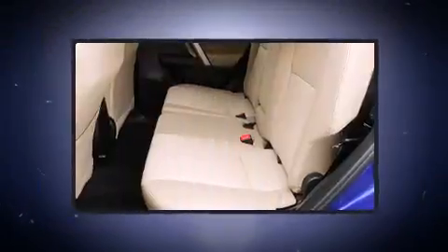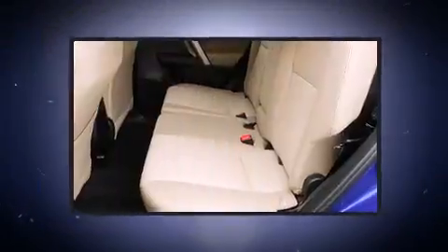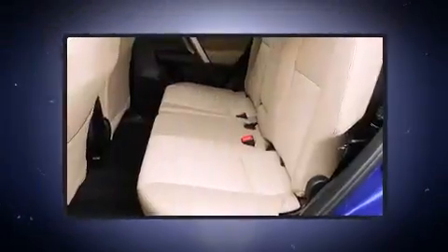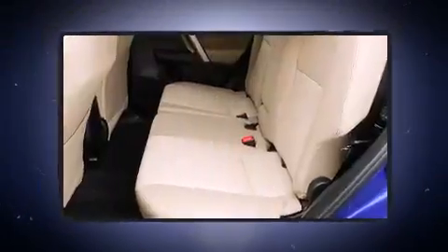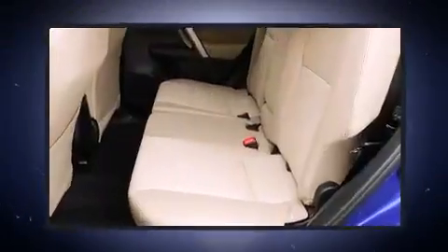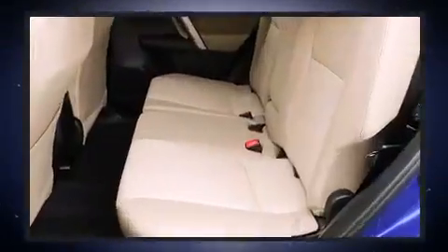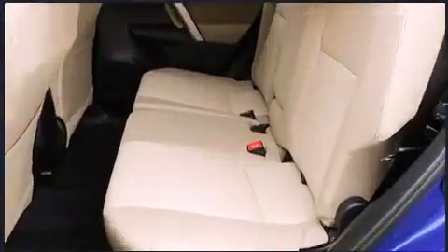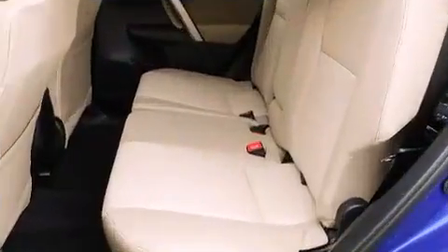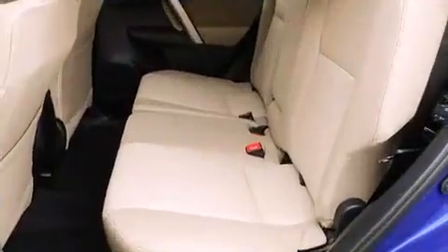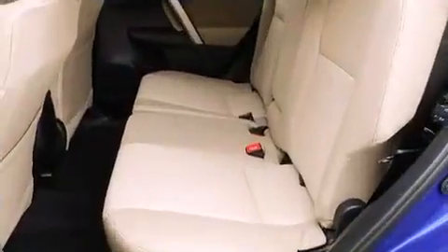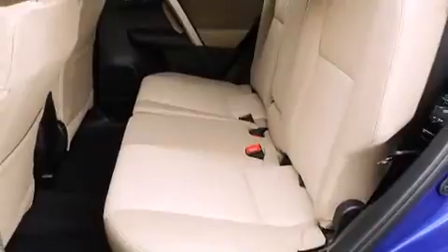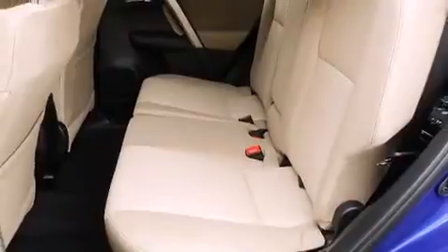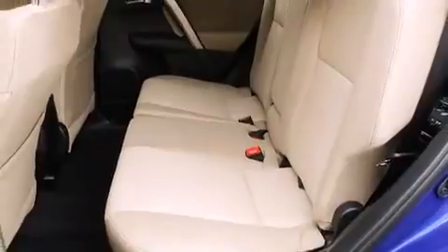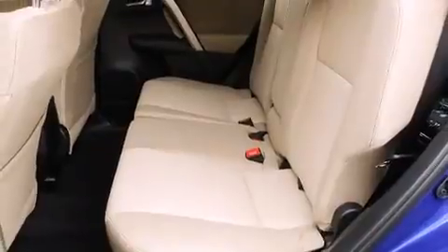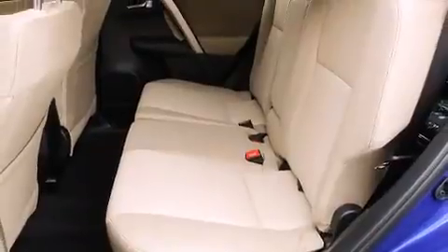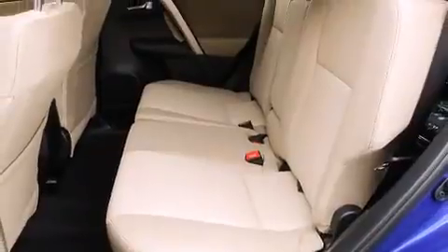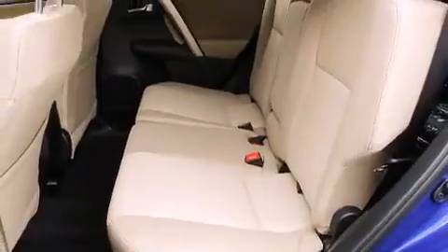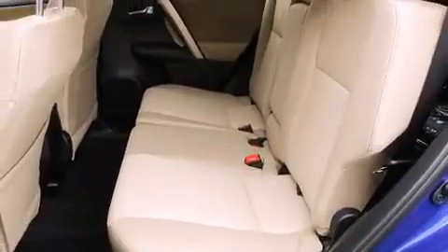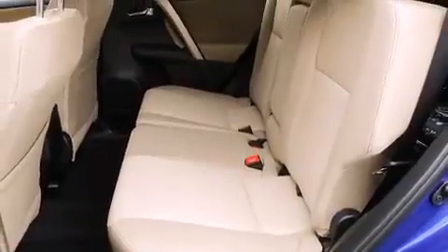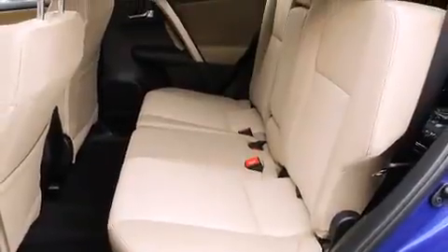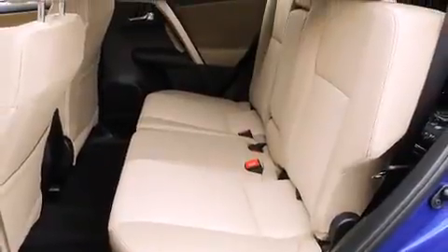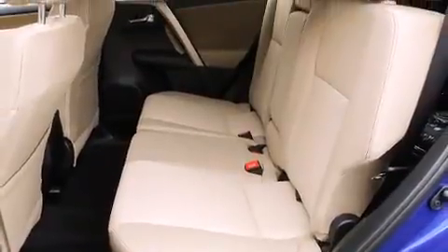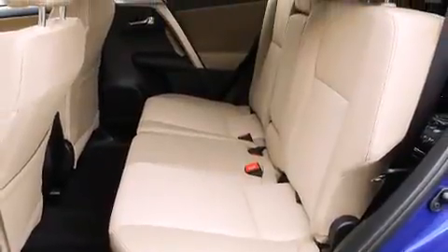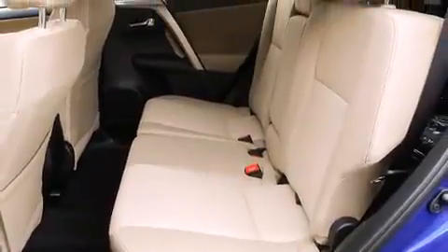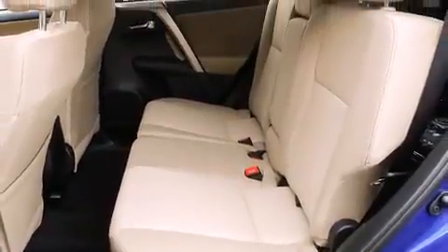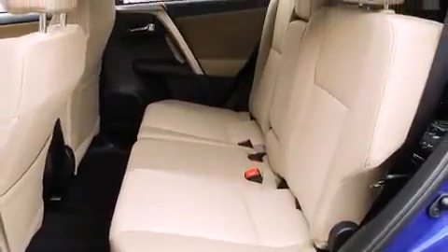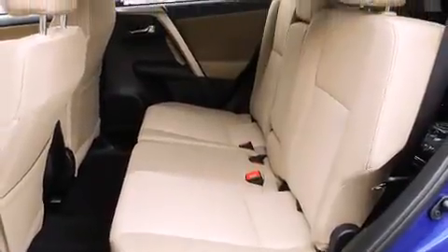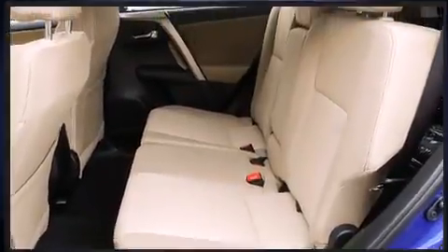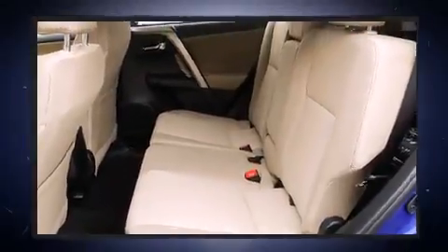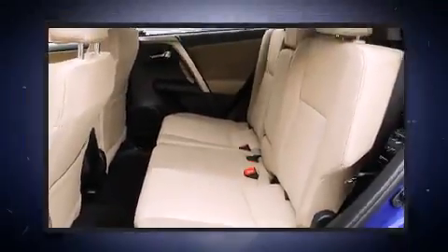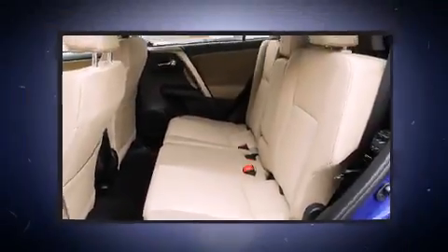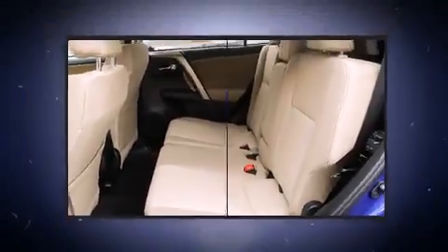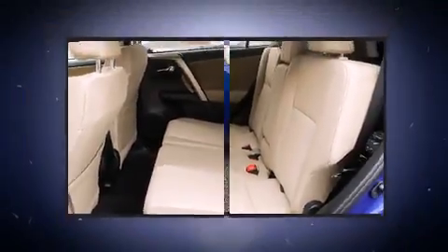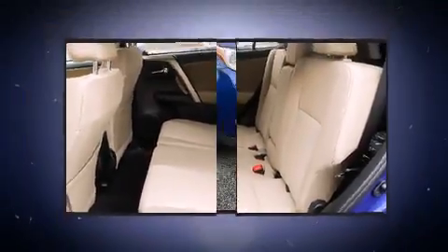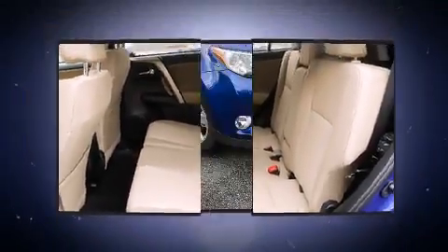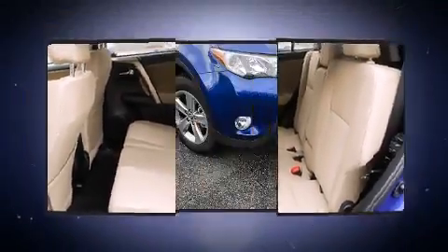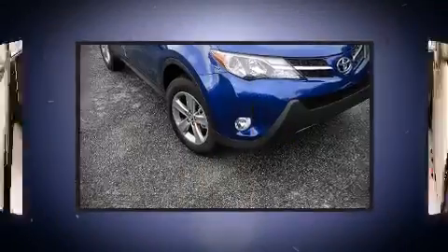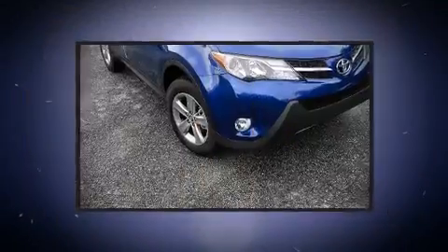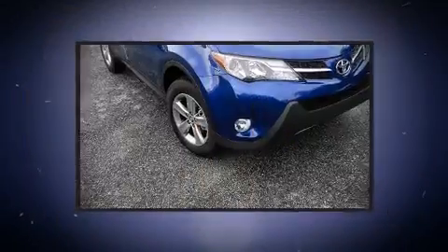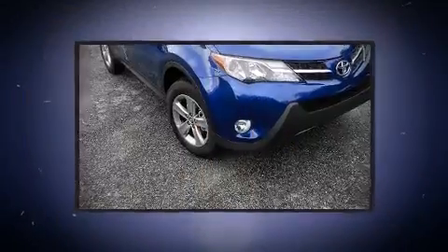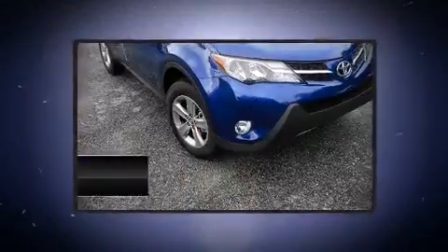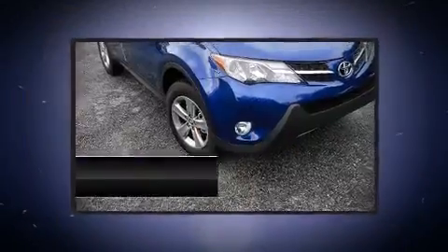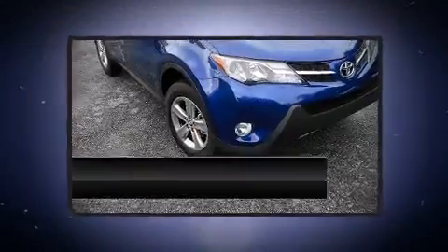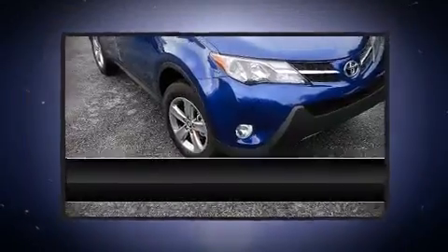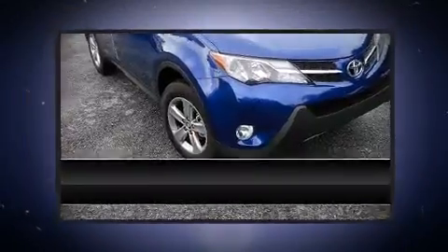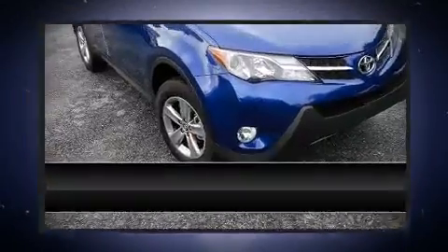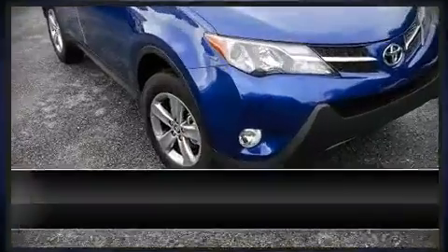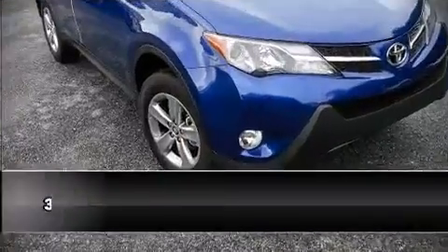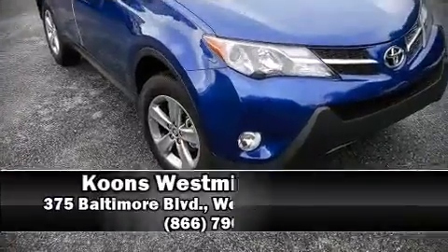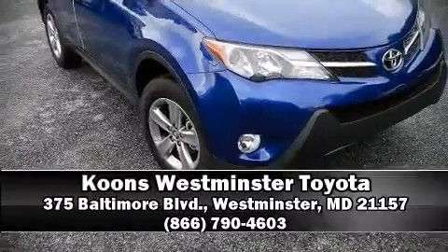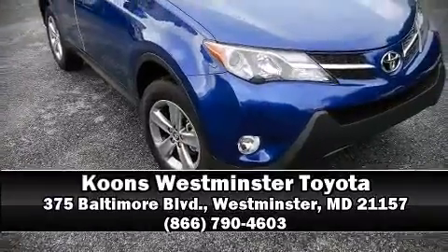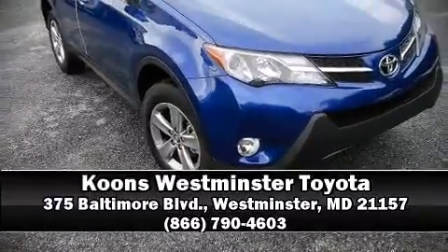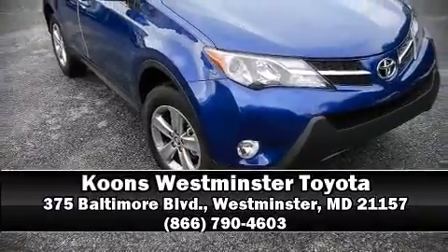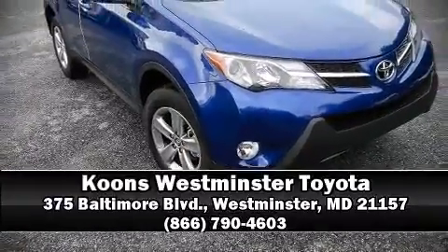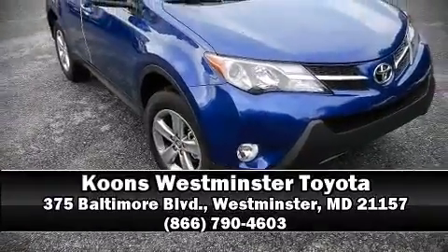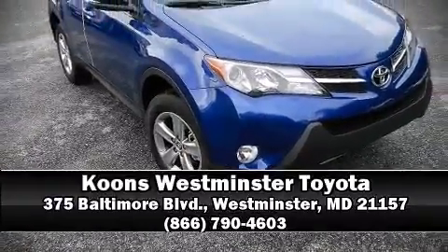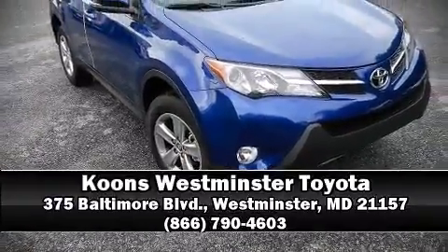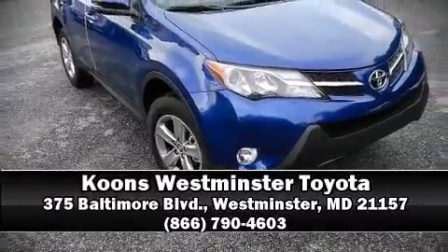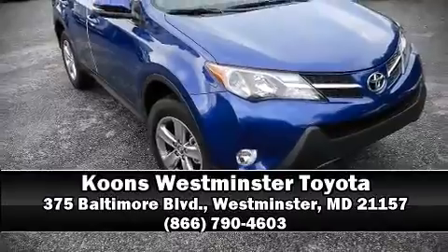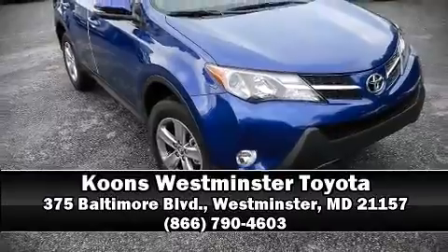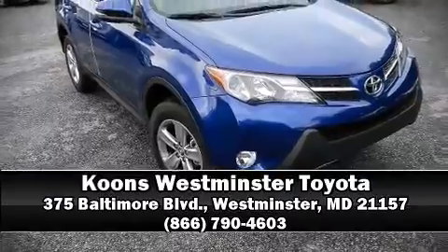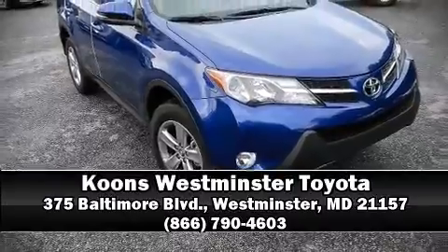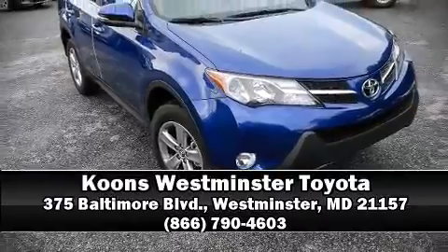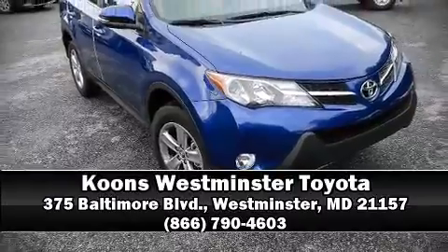All-wheel drive enhances stability in unpredictable circumstances. Please don't hesitate to give us a call.